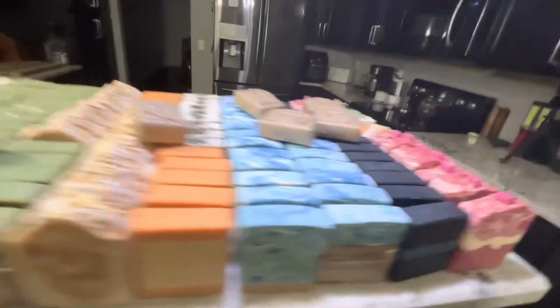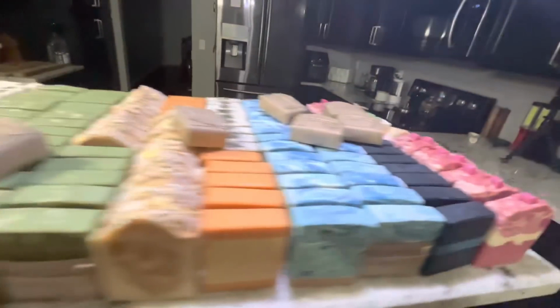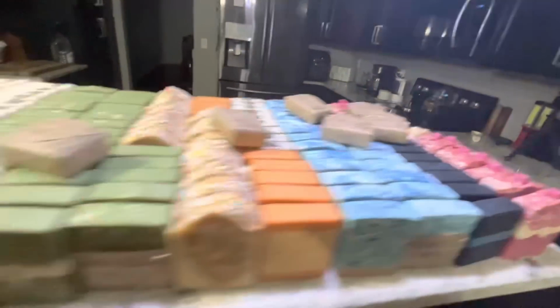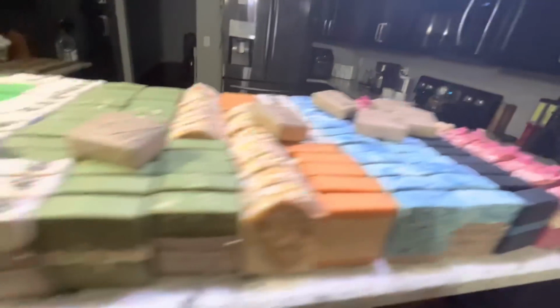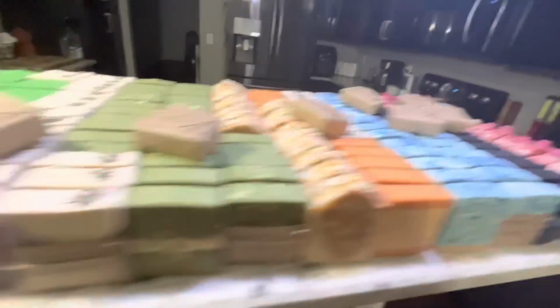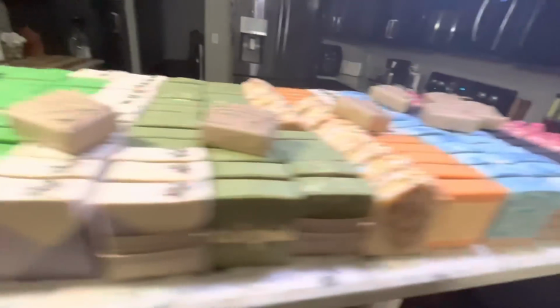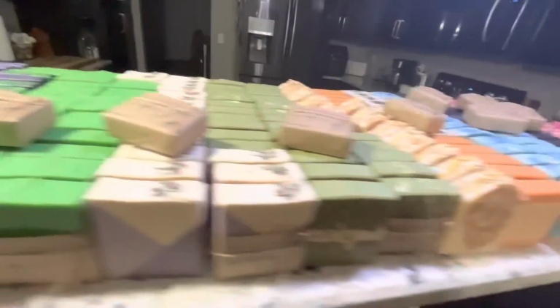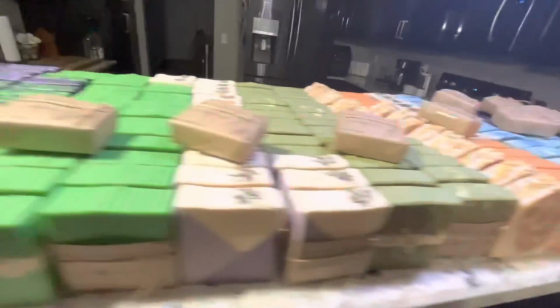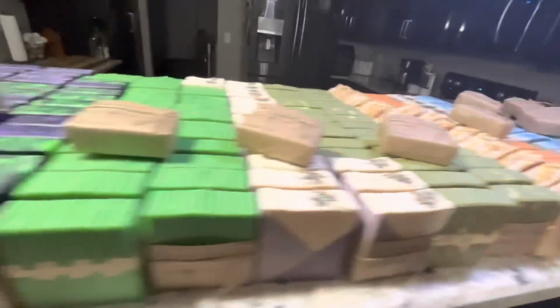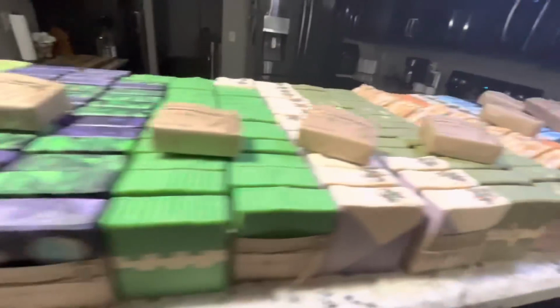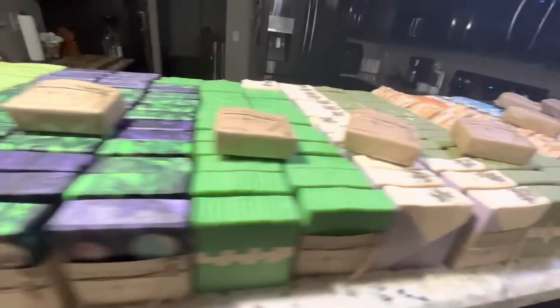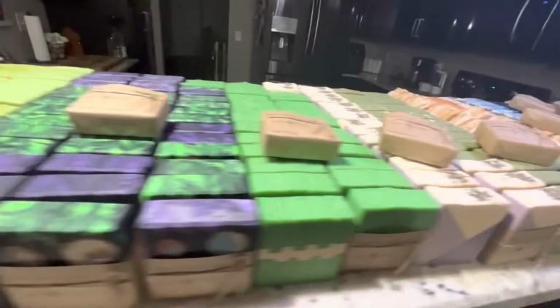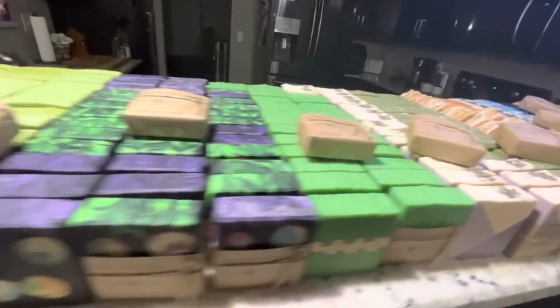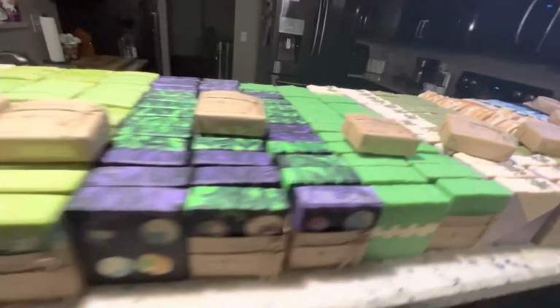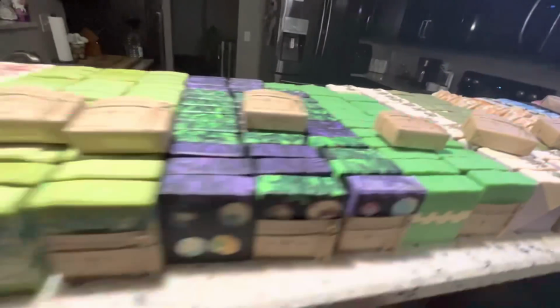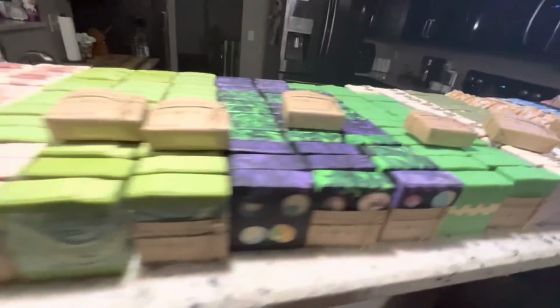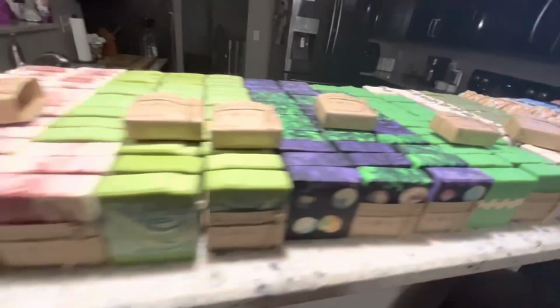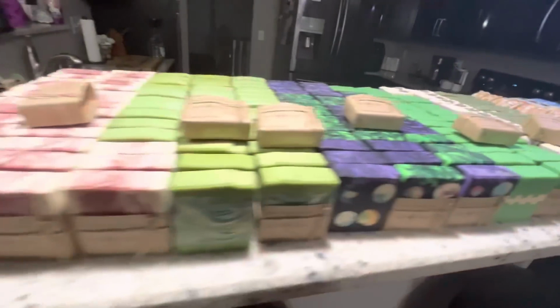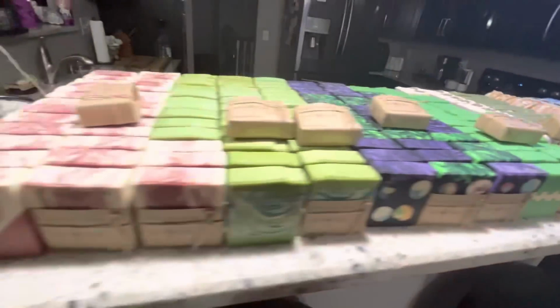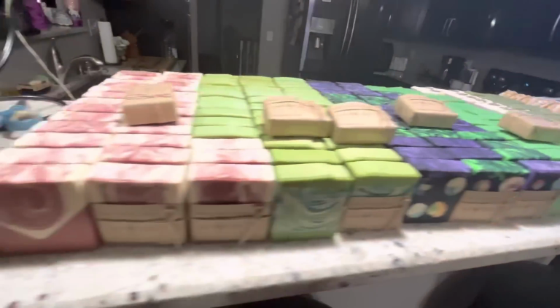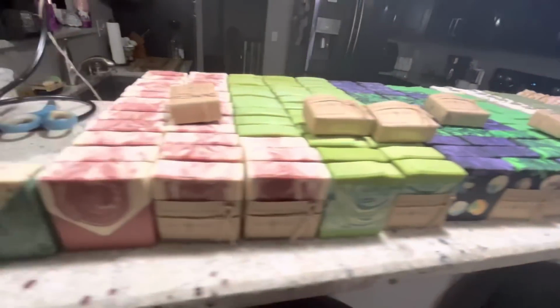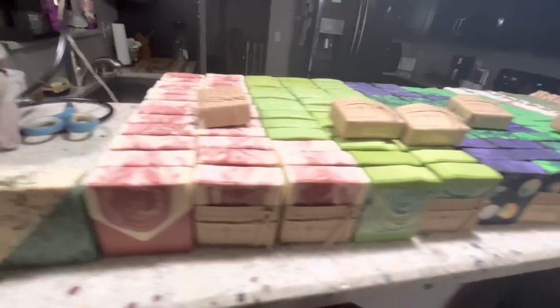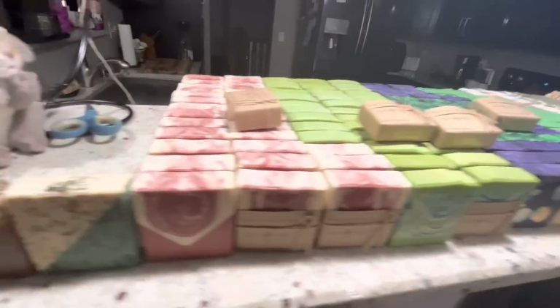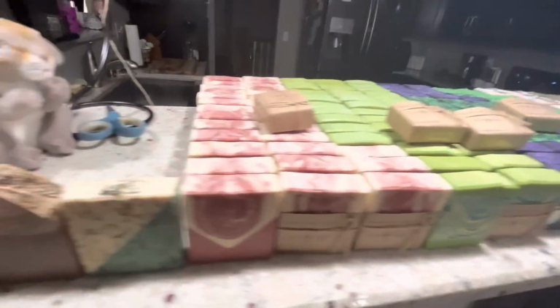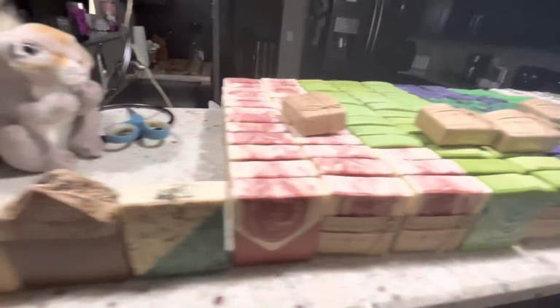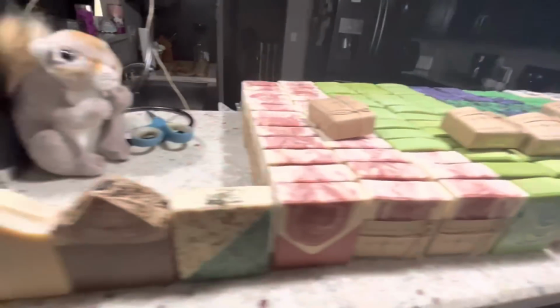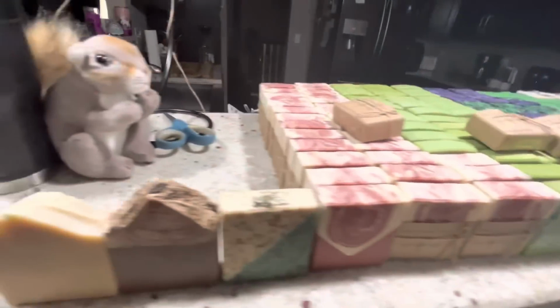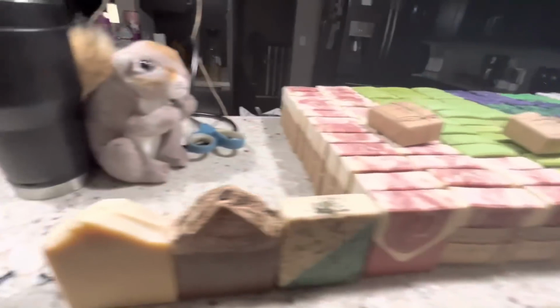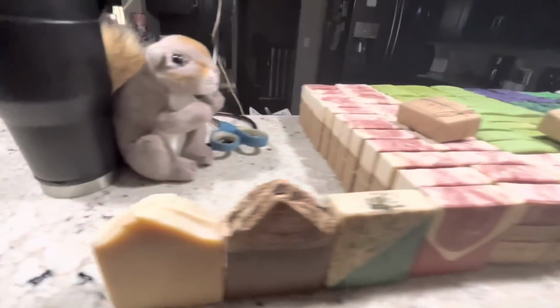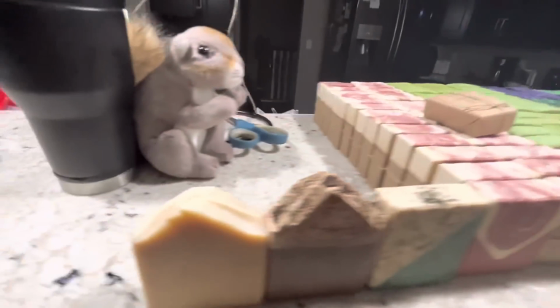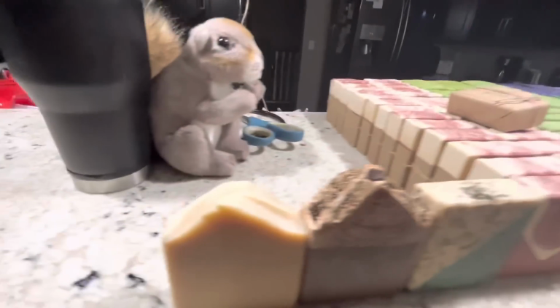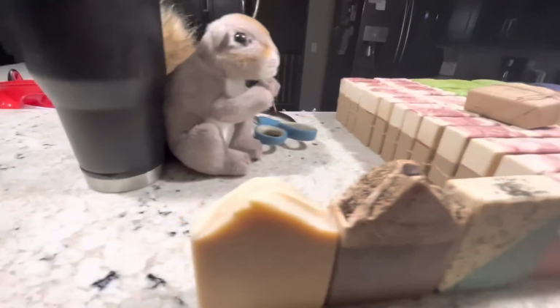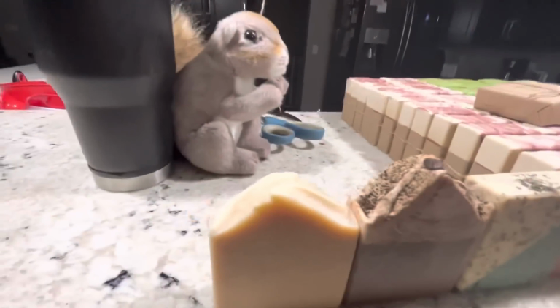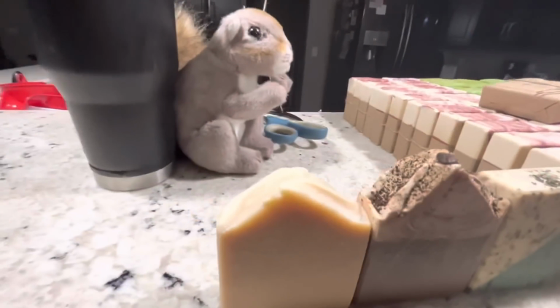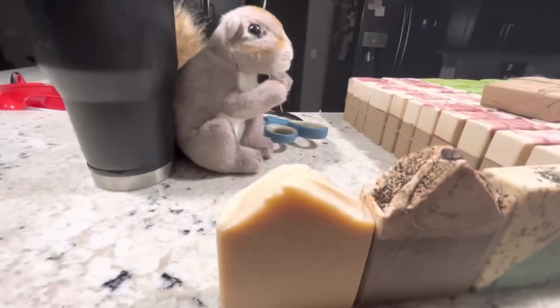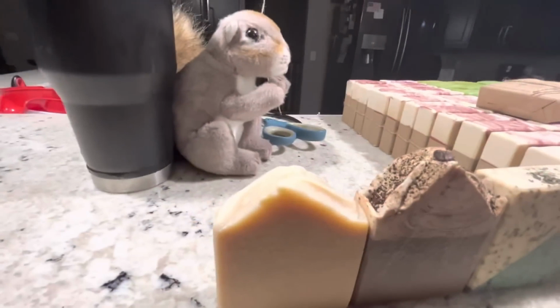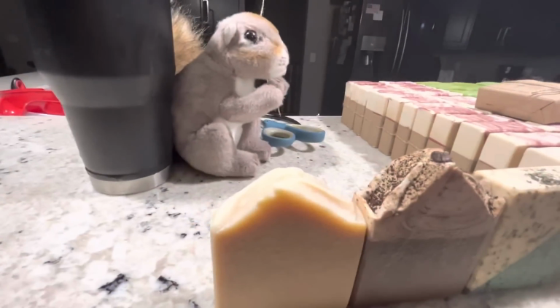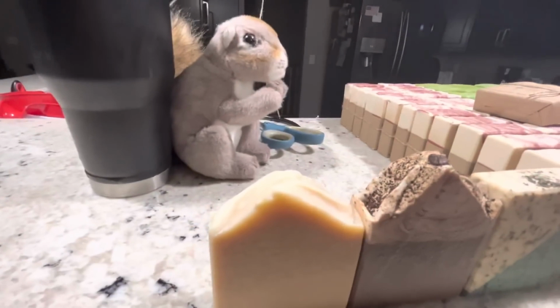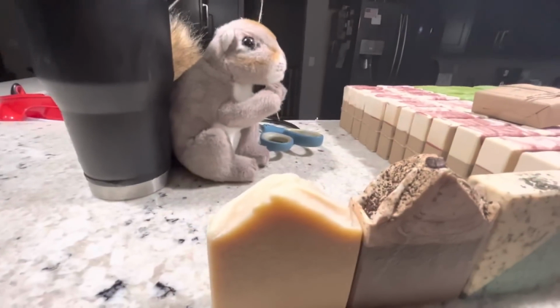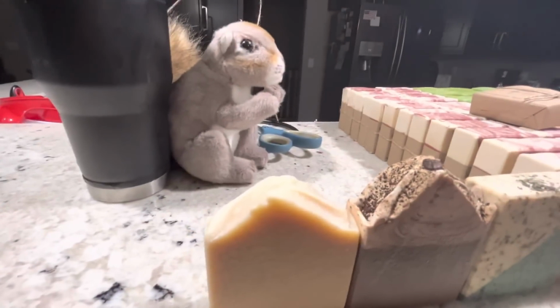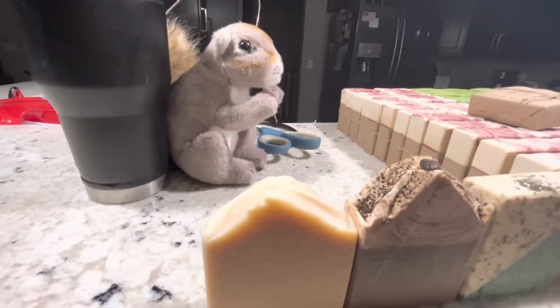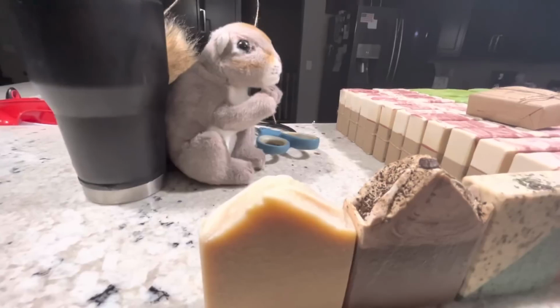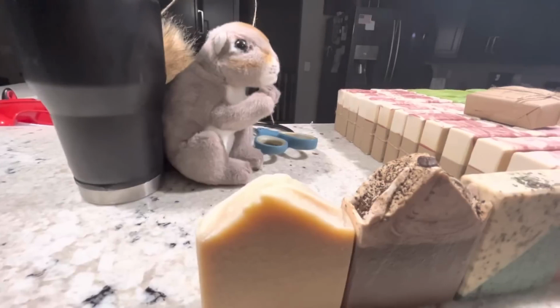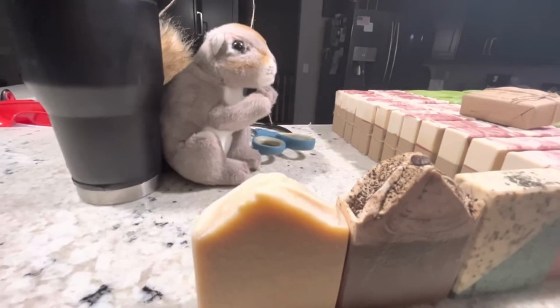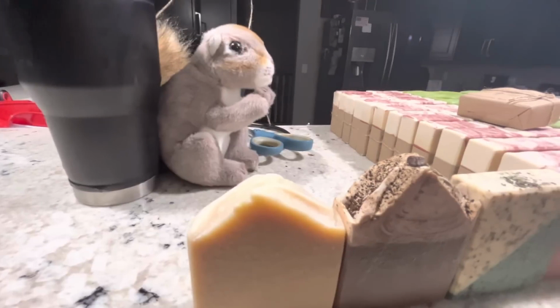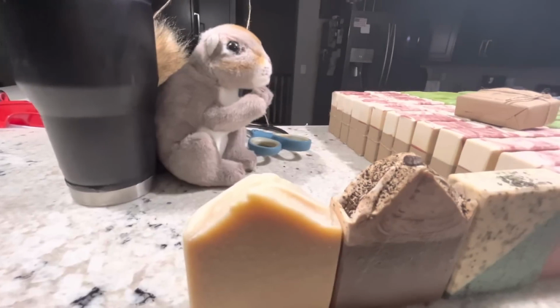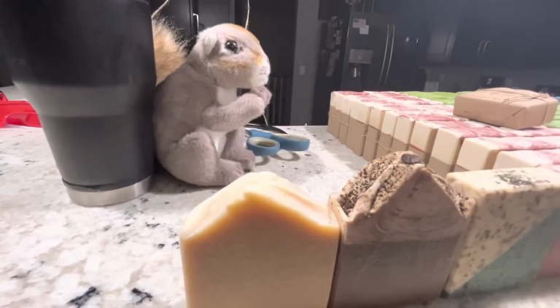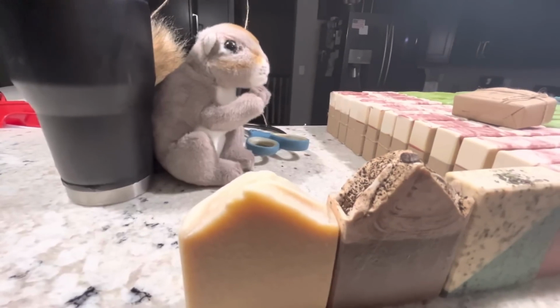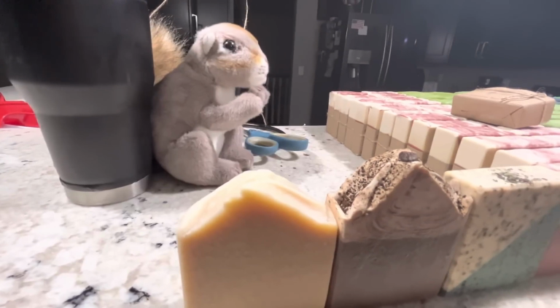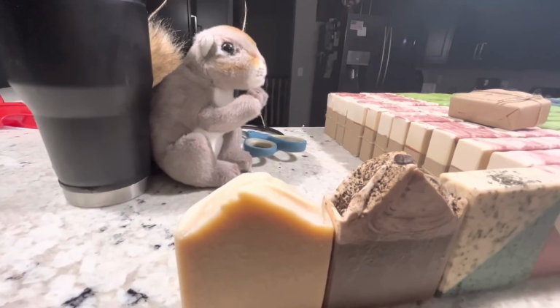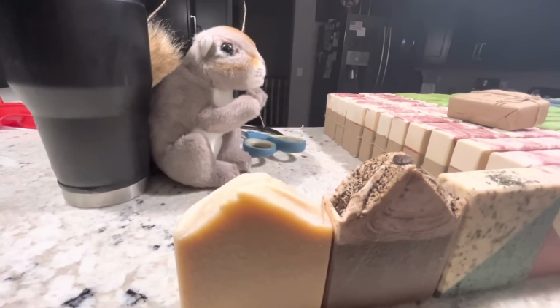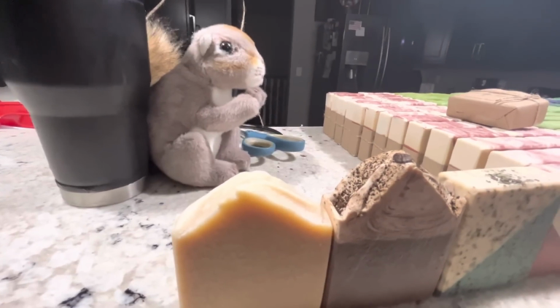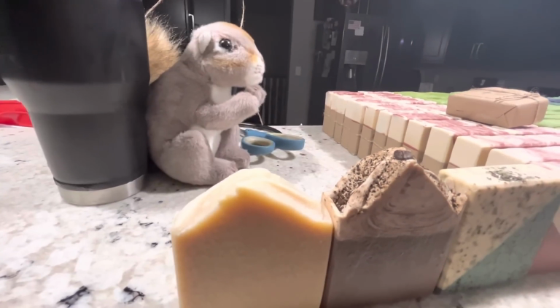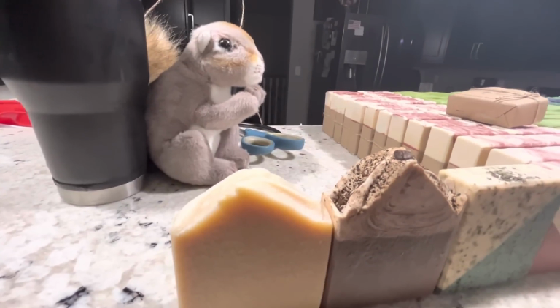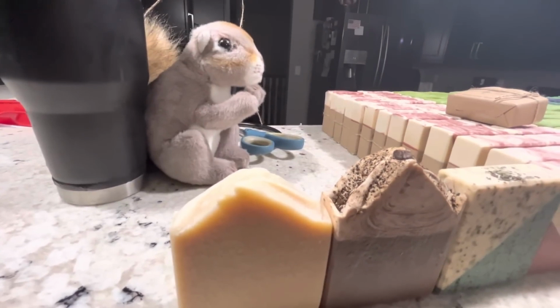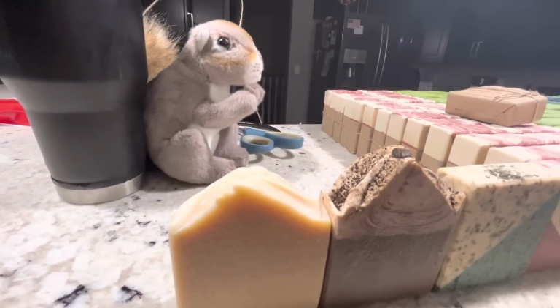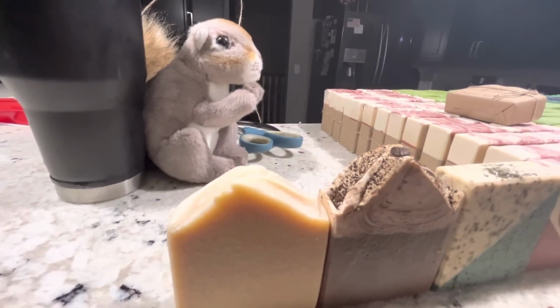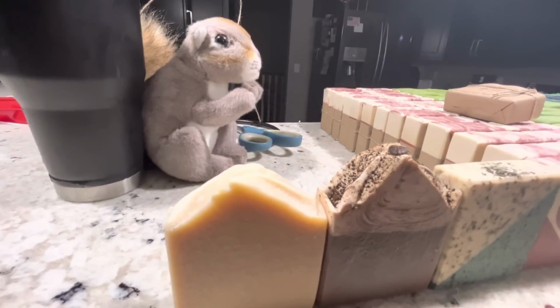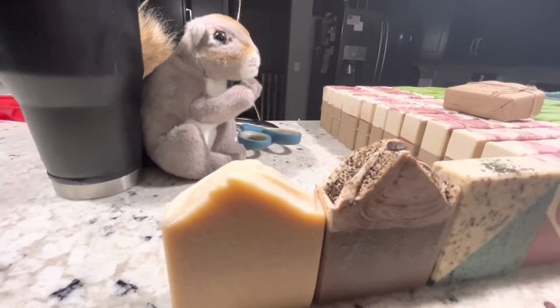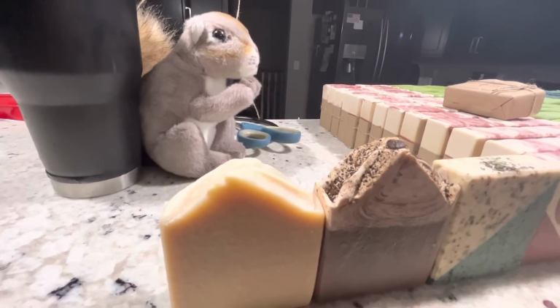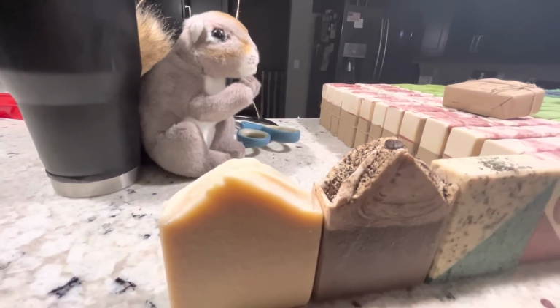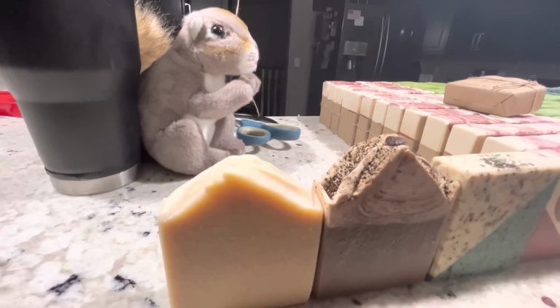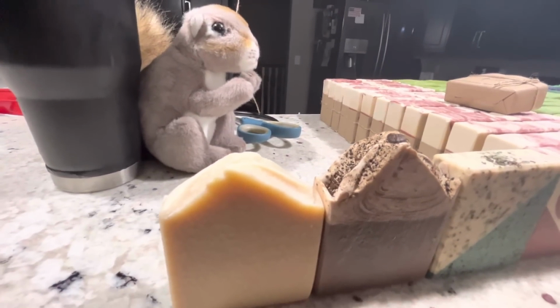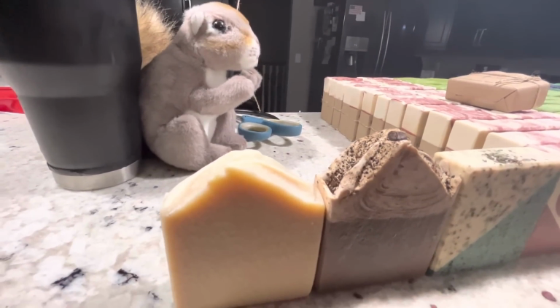If you've made it this far, please say 'squirrel.' Squirrel! Thank you Emily for the squirrel — it's awesome.